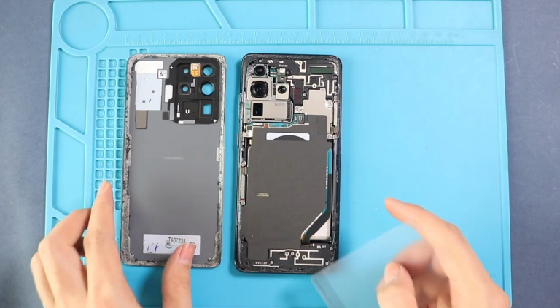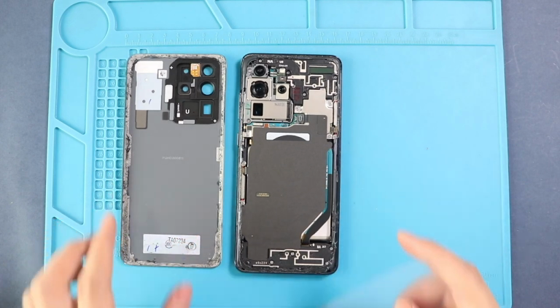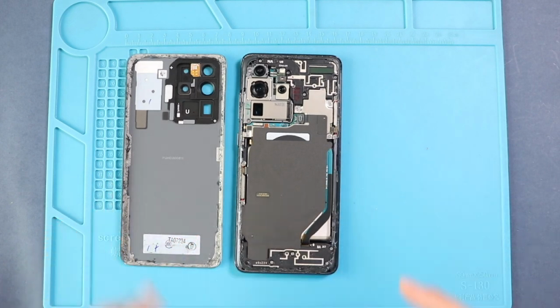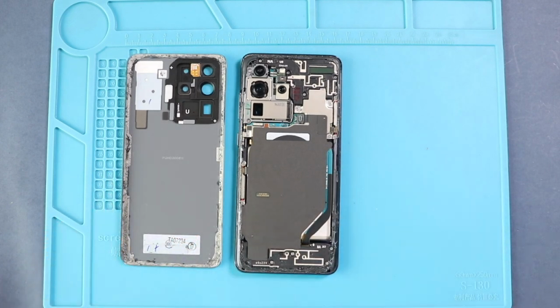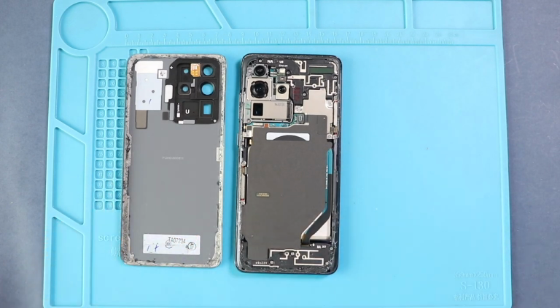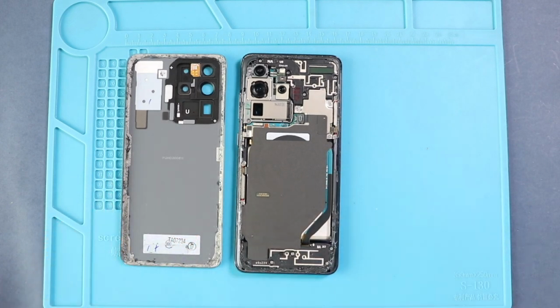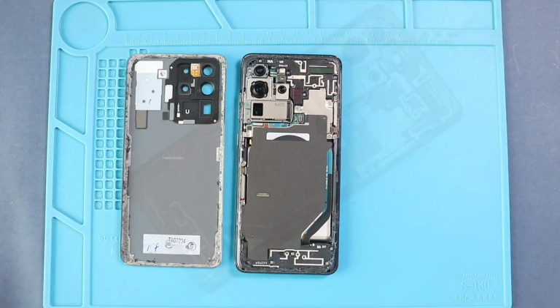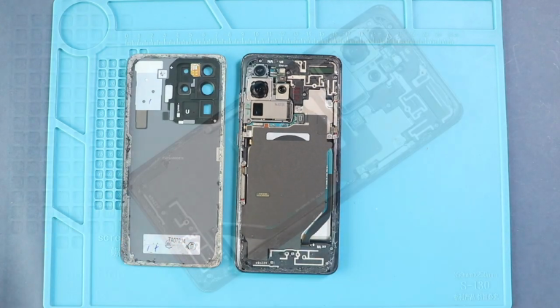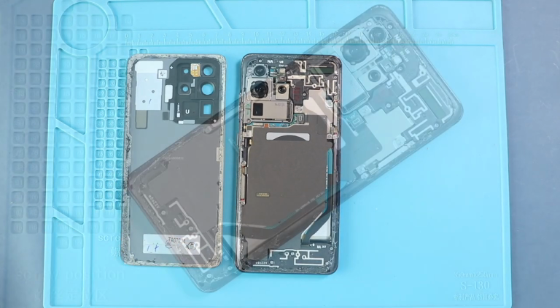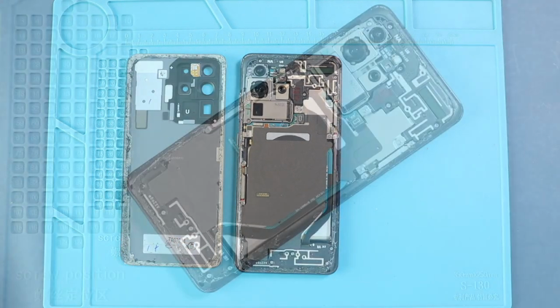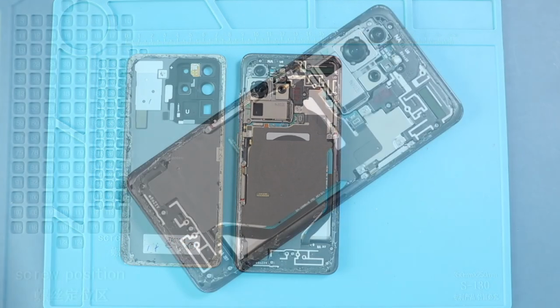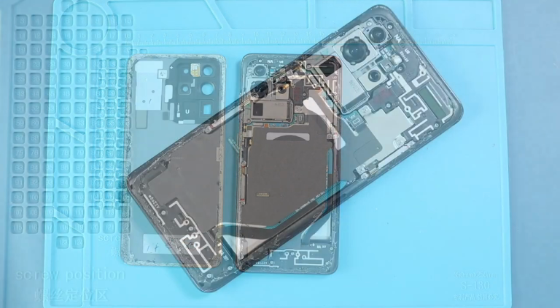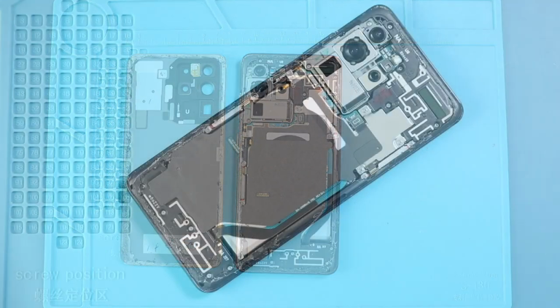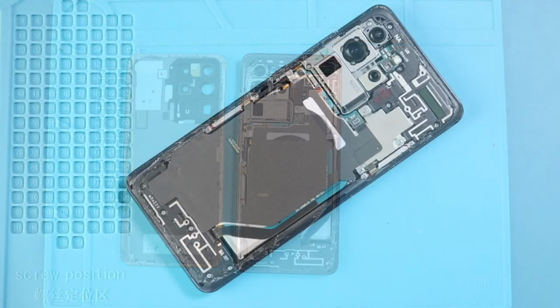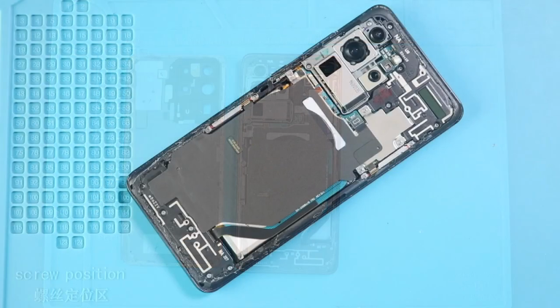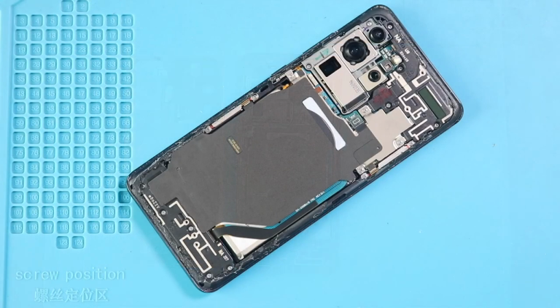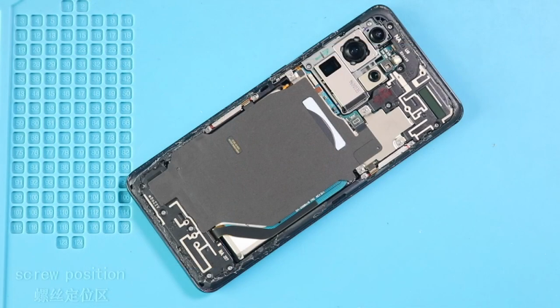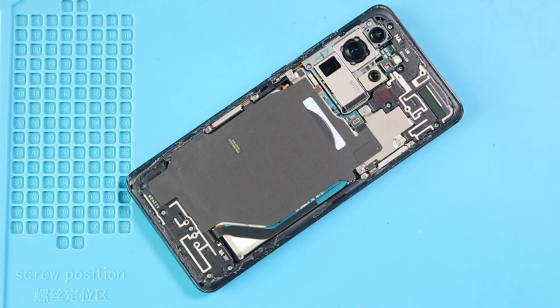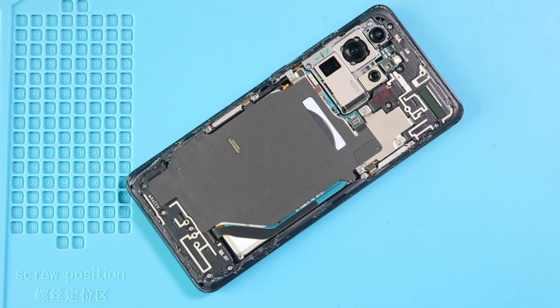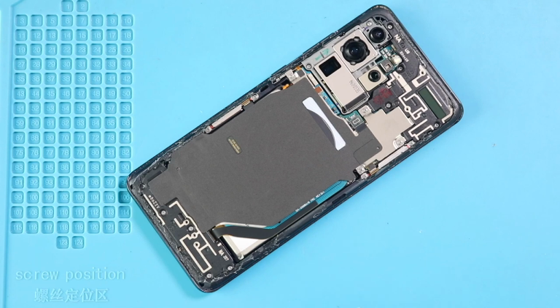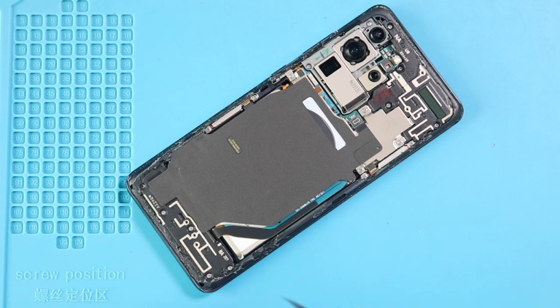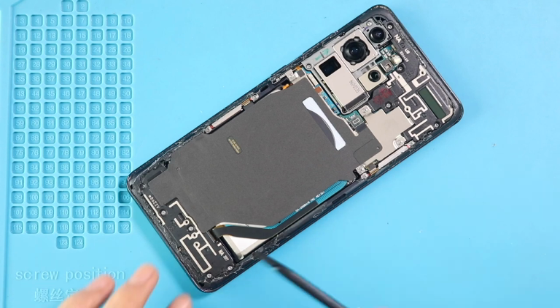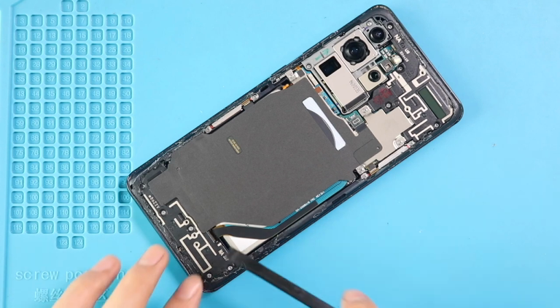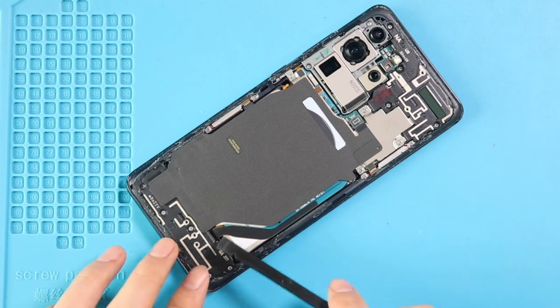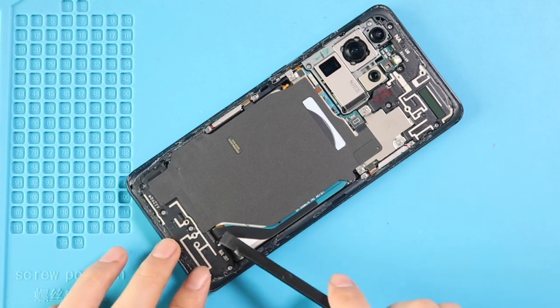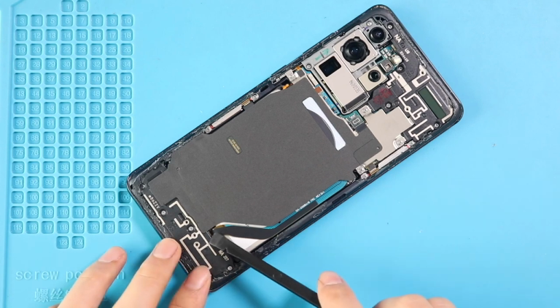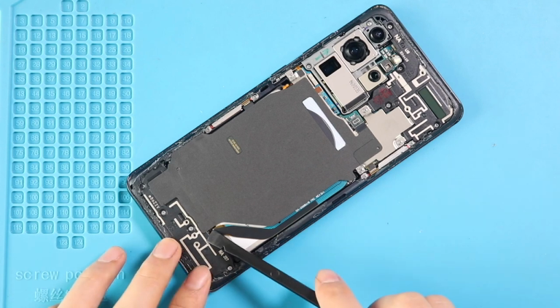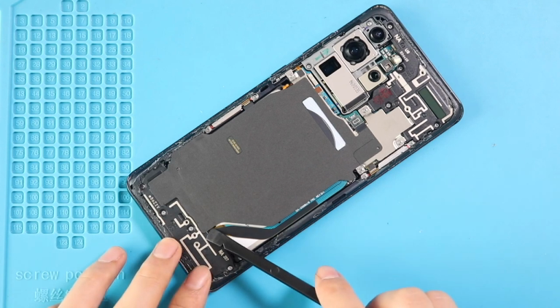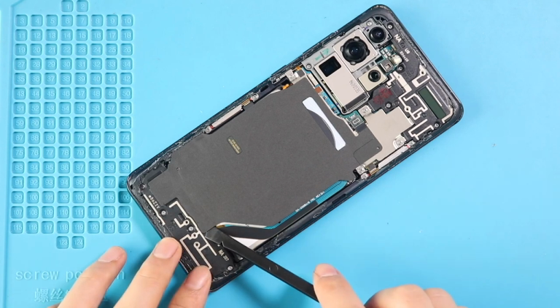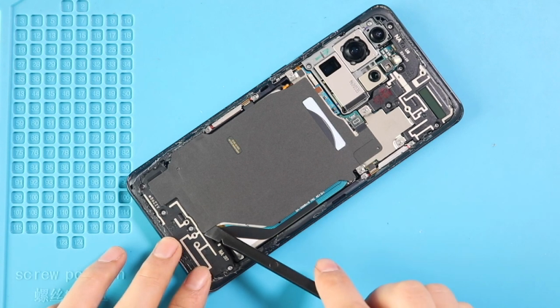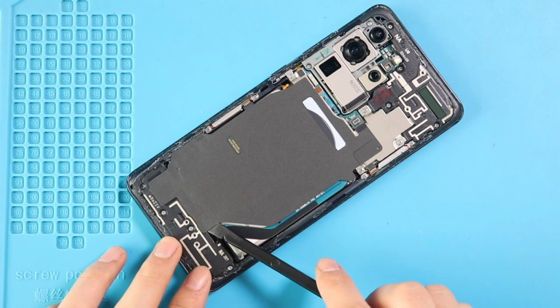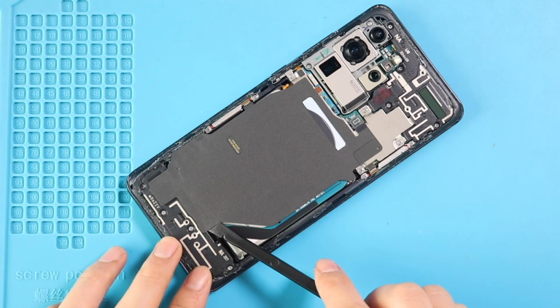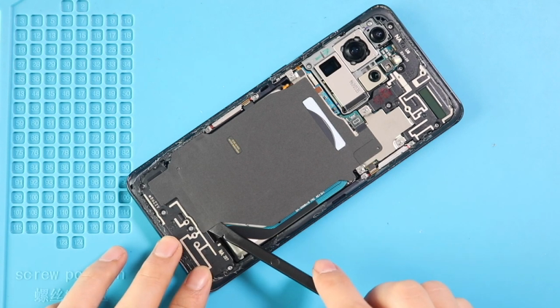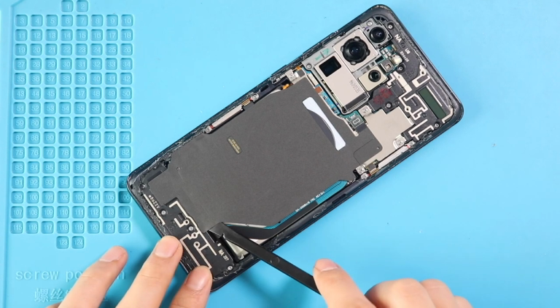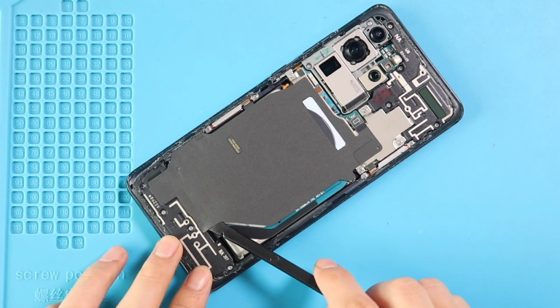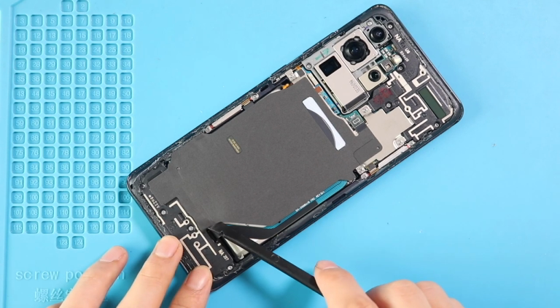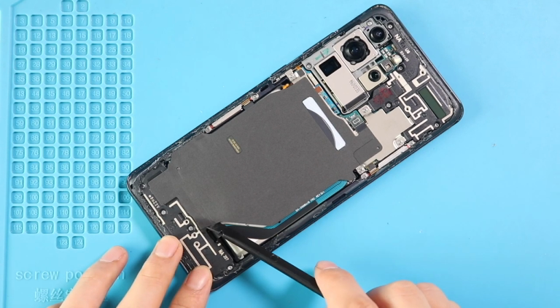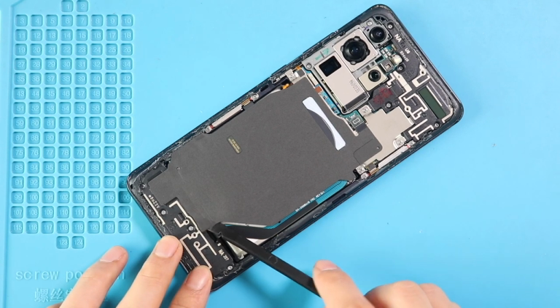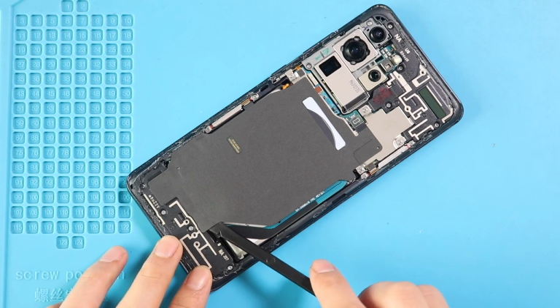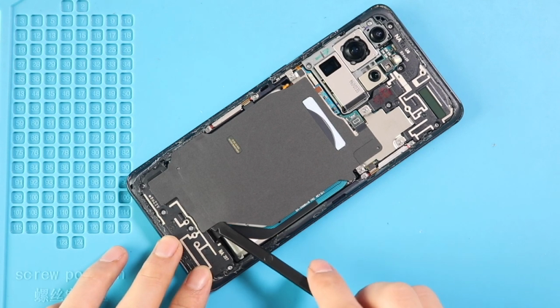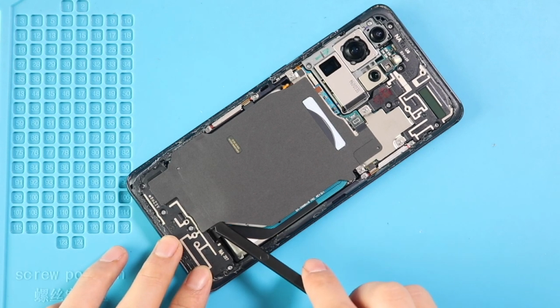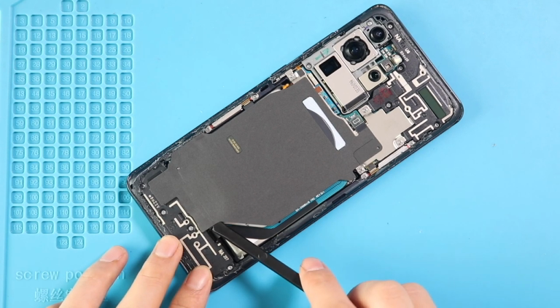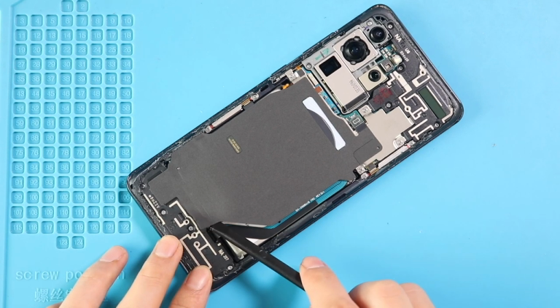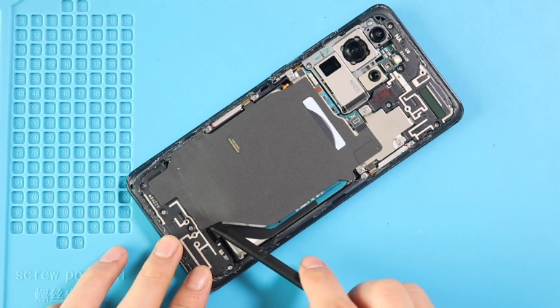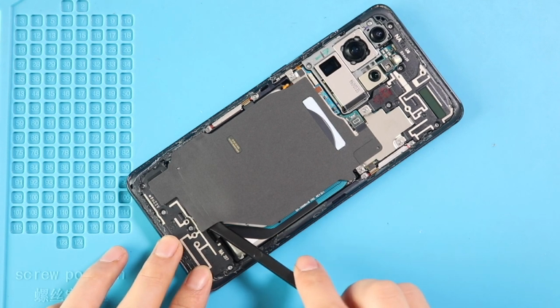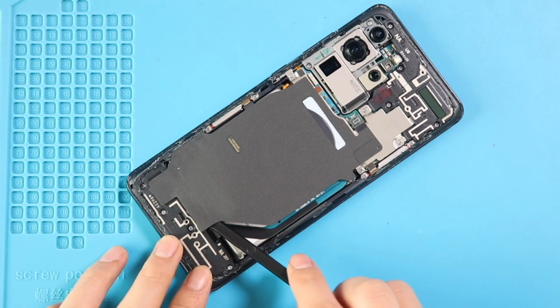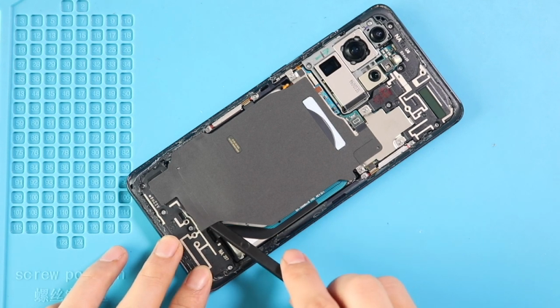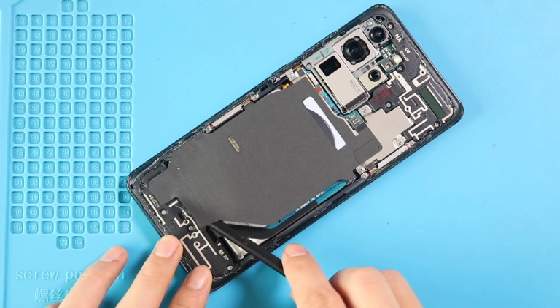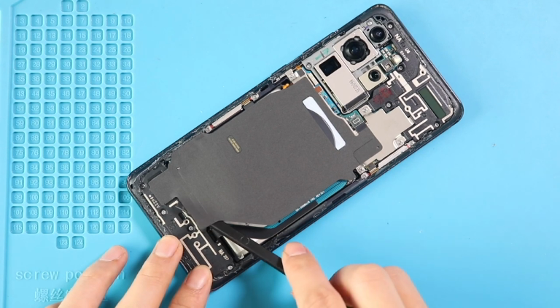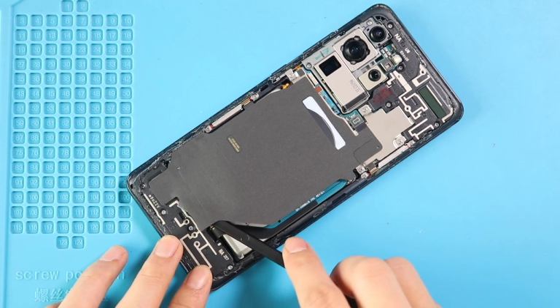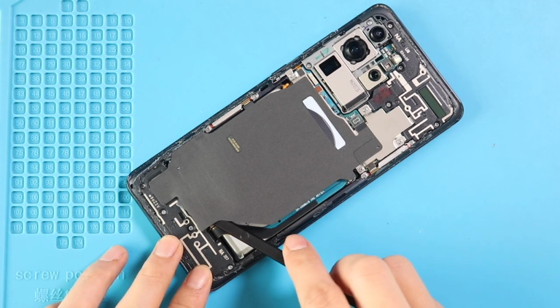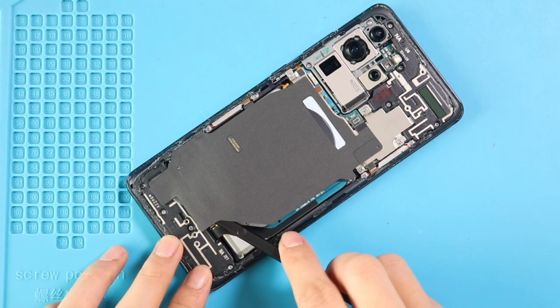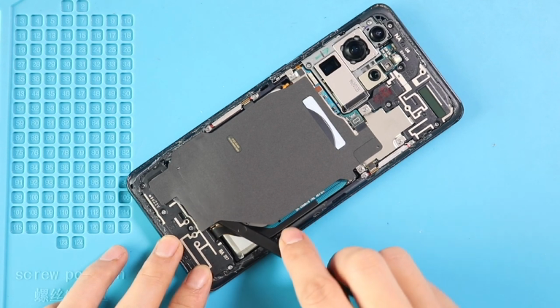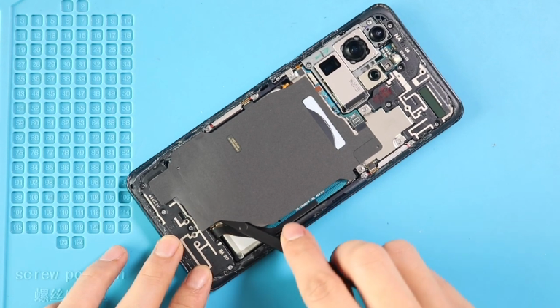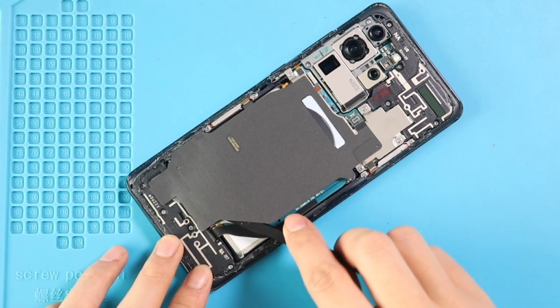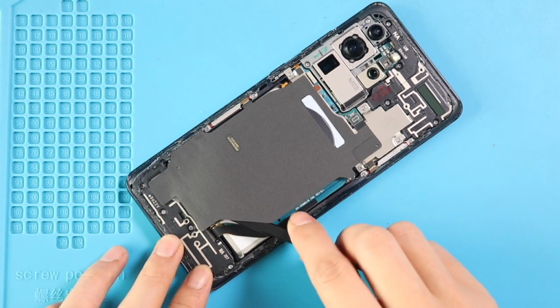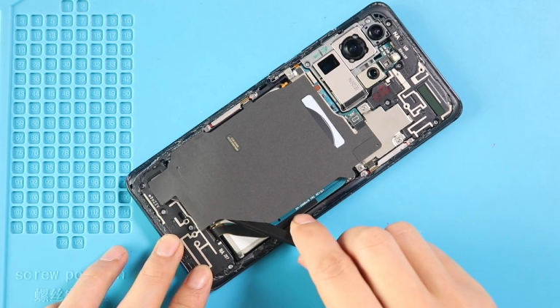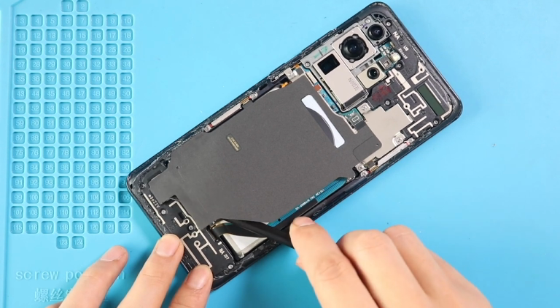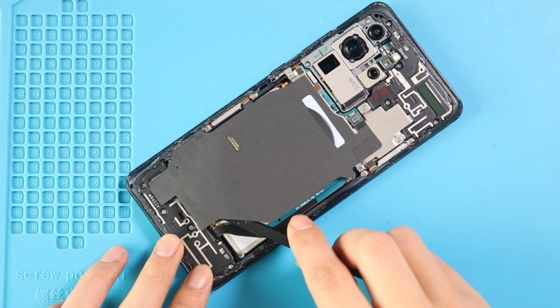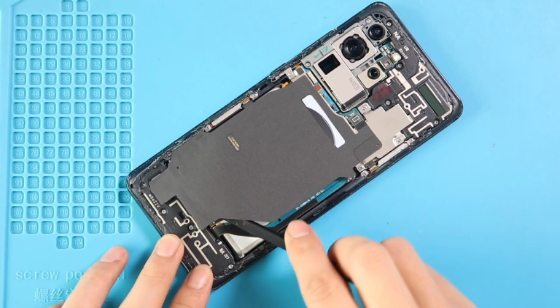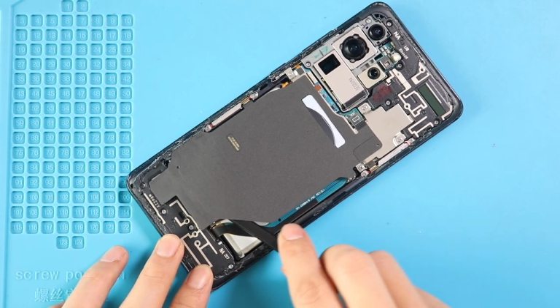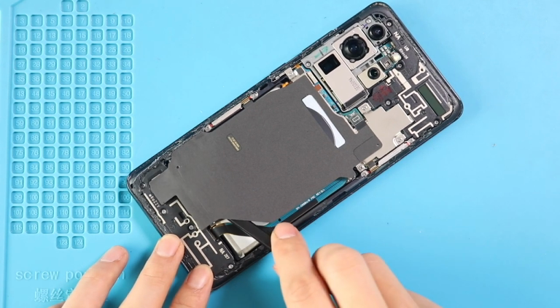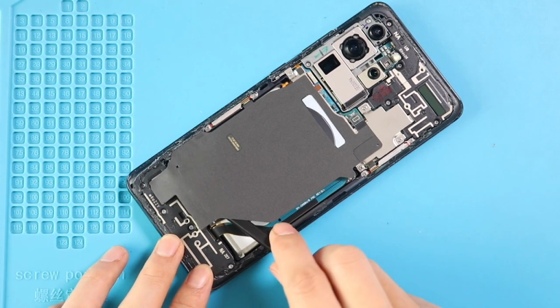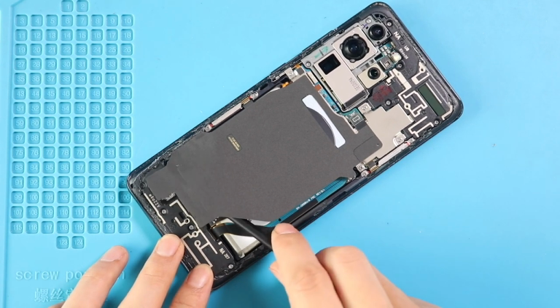Take out the back cover, then pry up to undo 5 screws, and then disconnect the connector to take out the wireless pad.